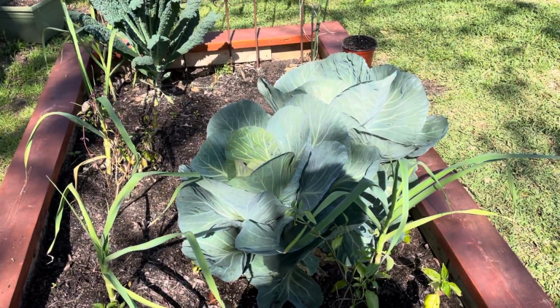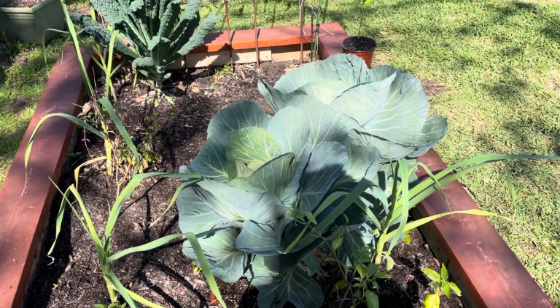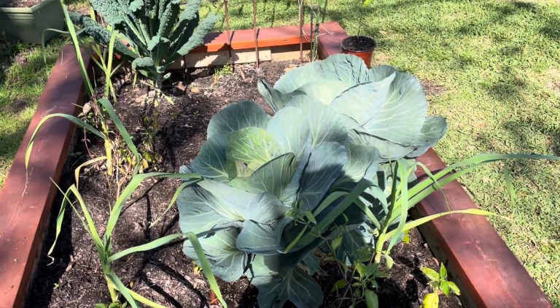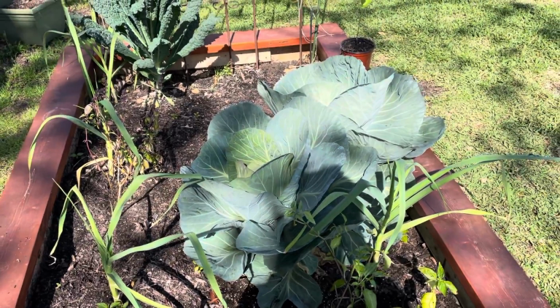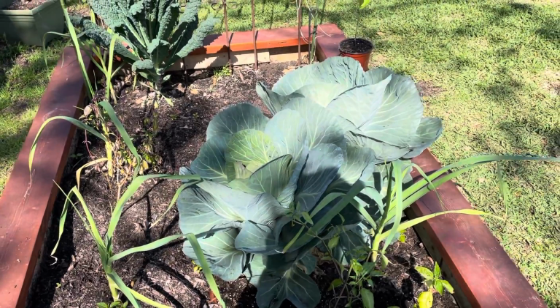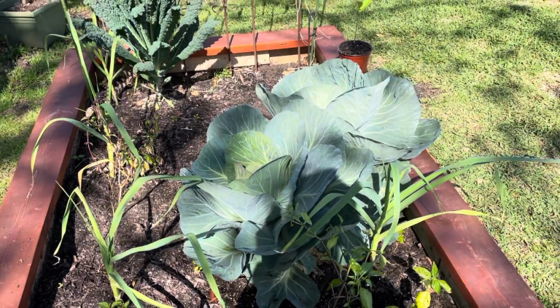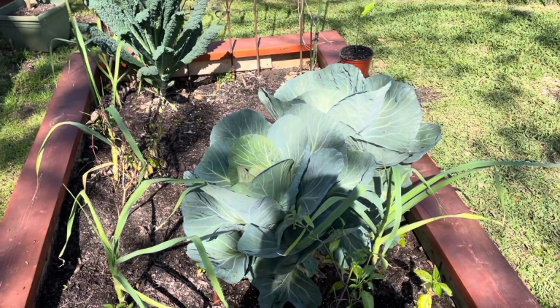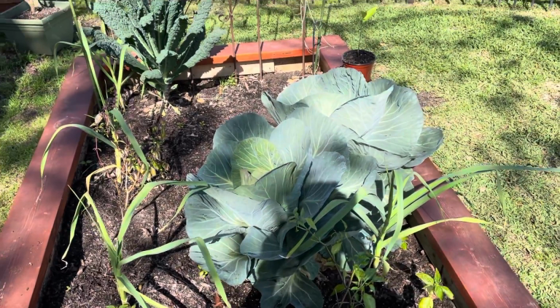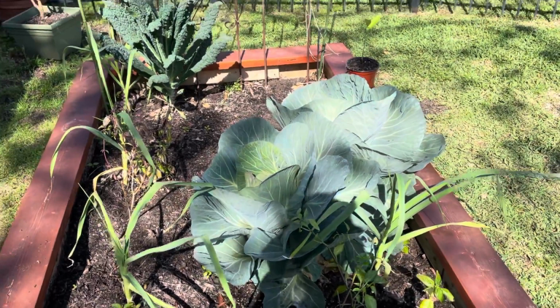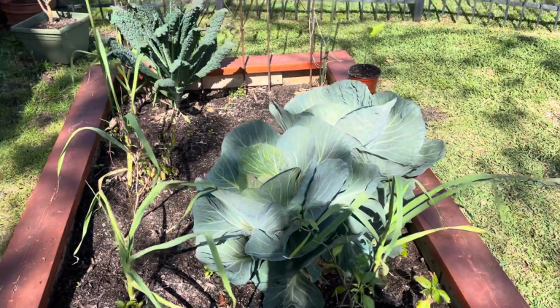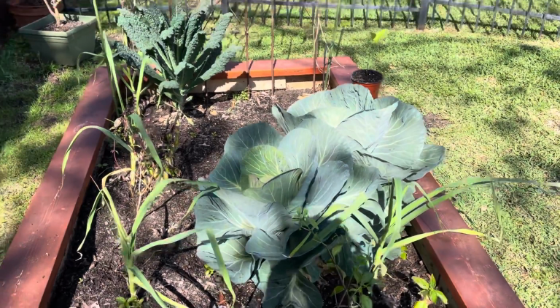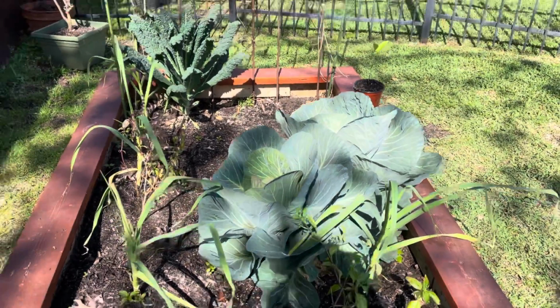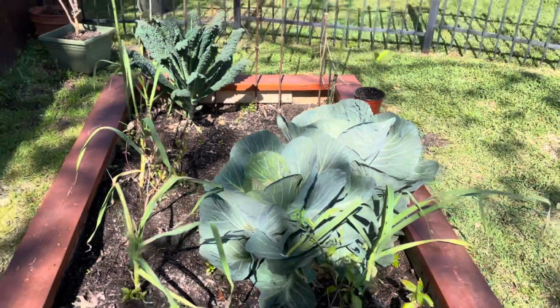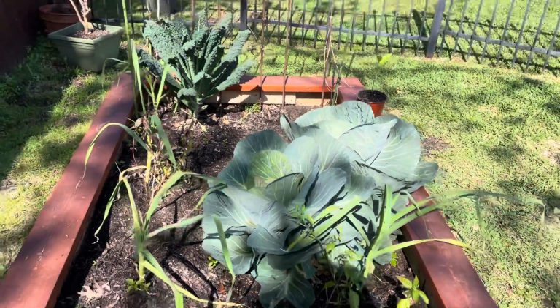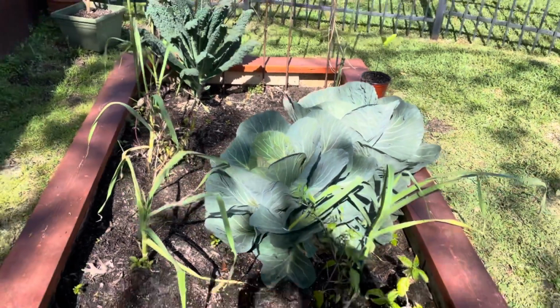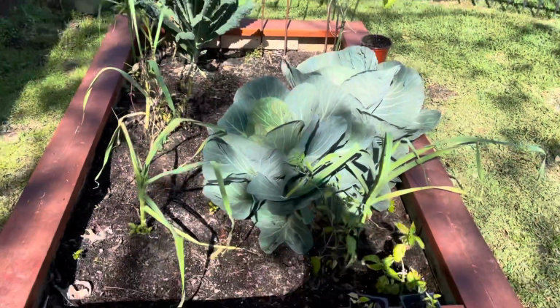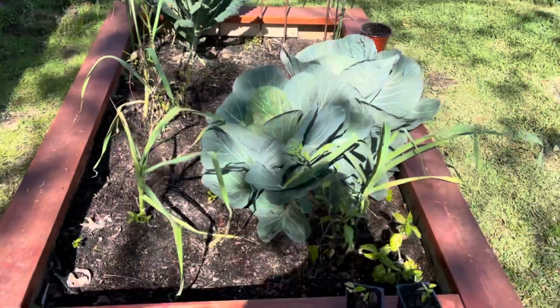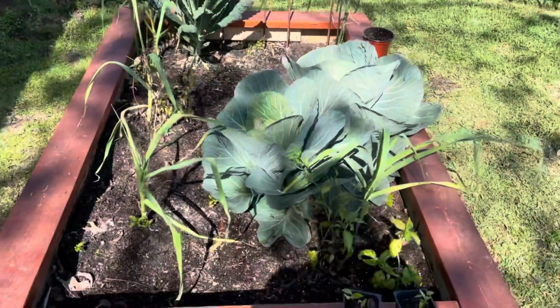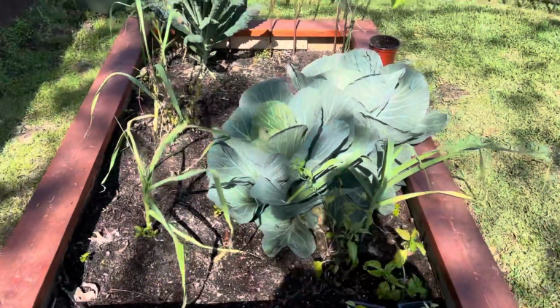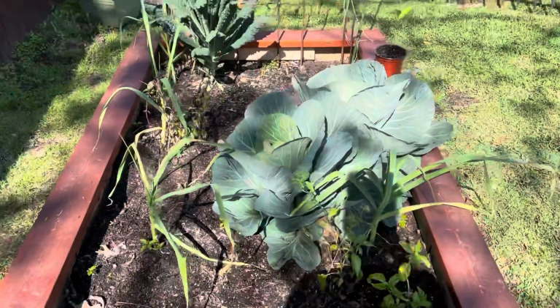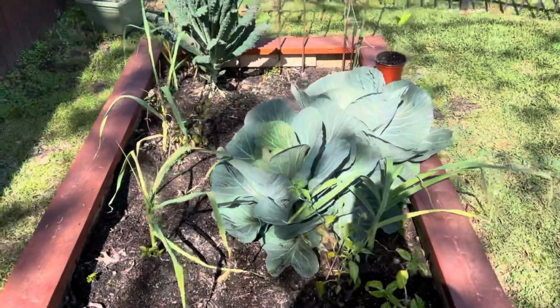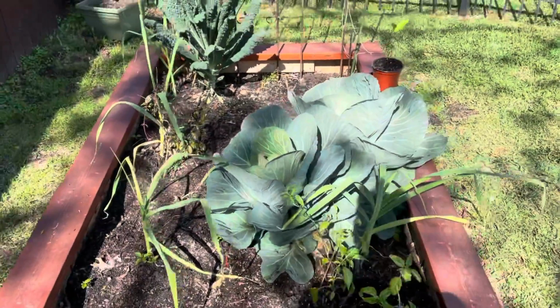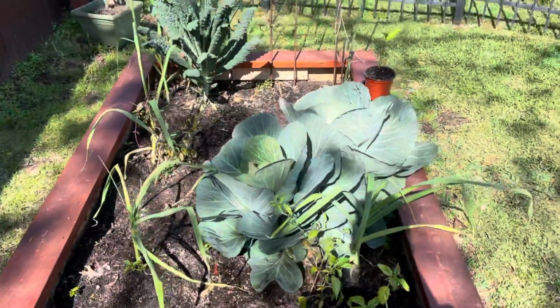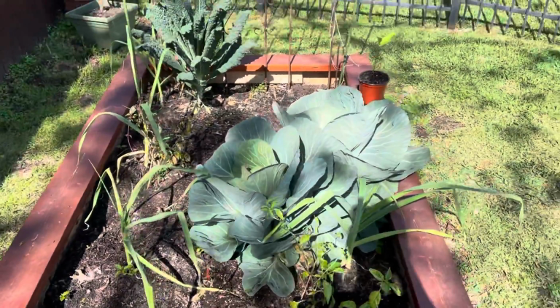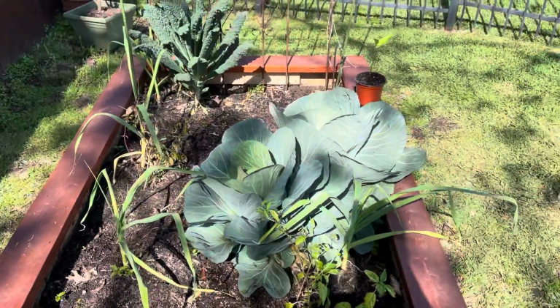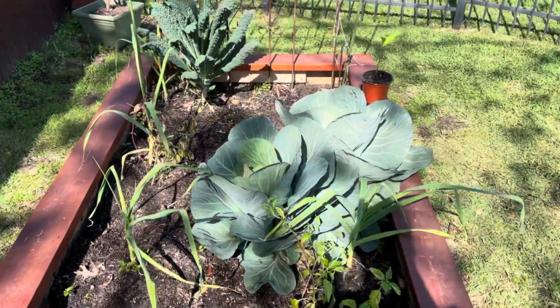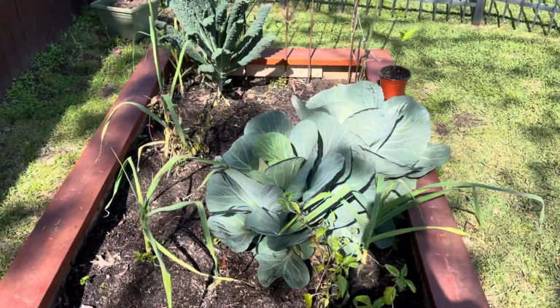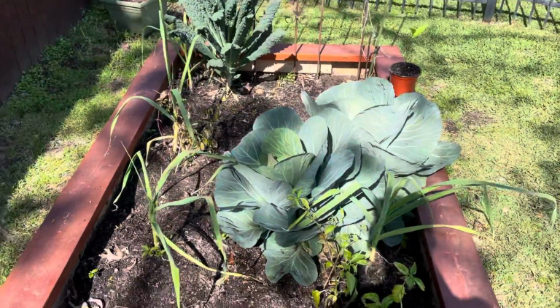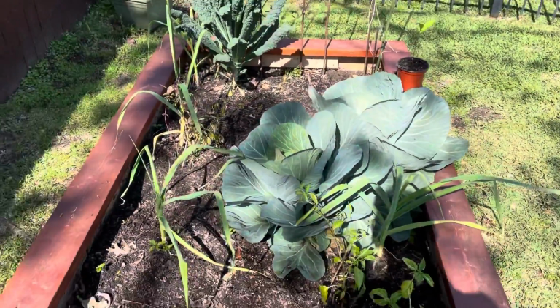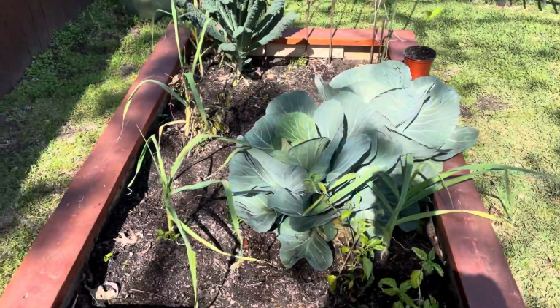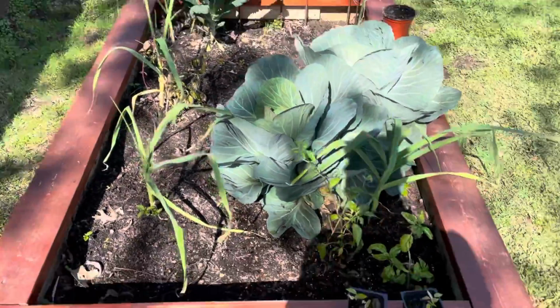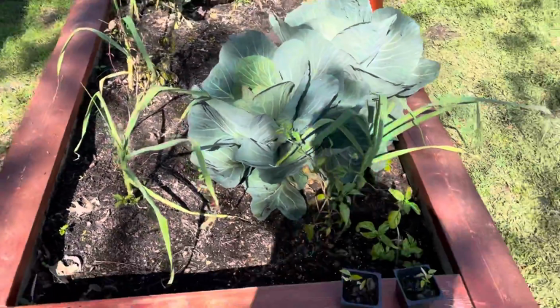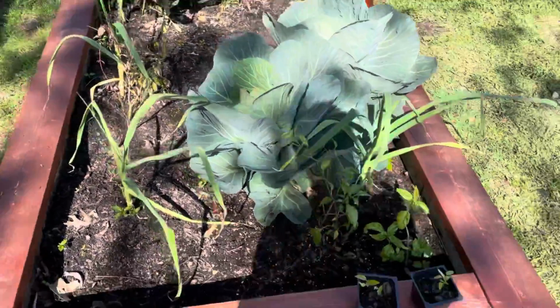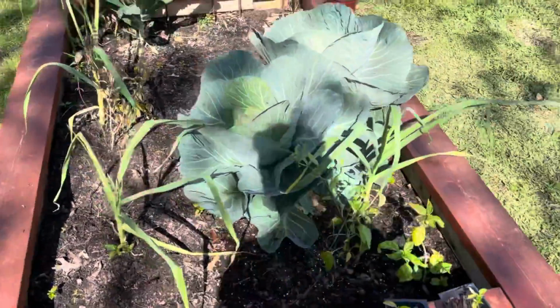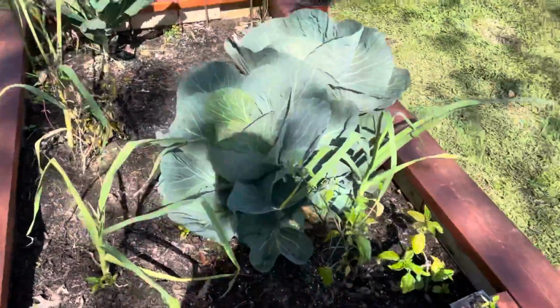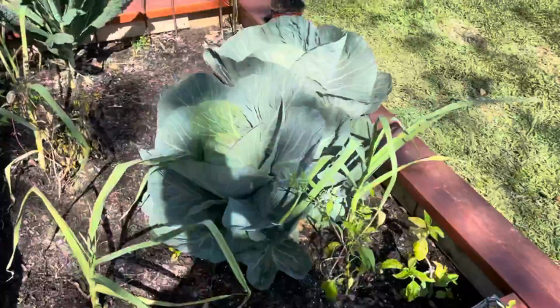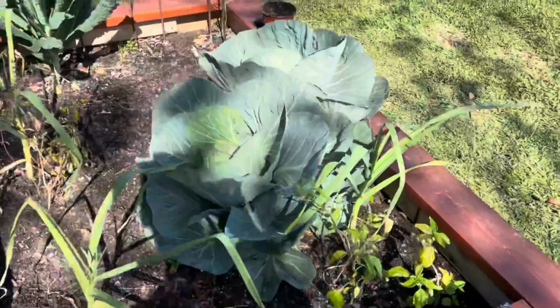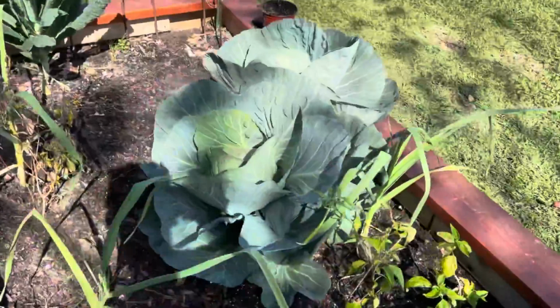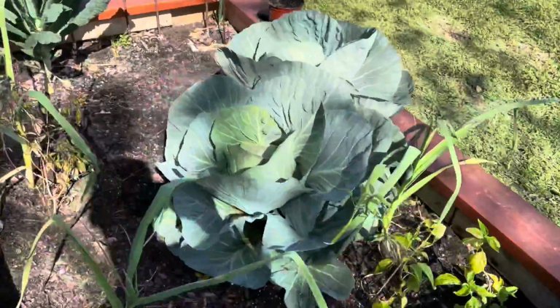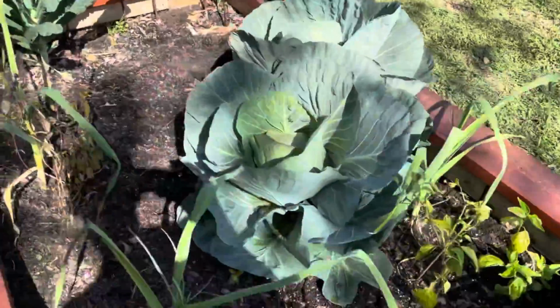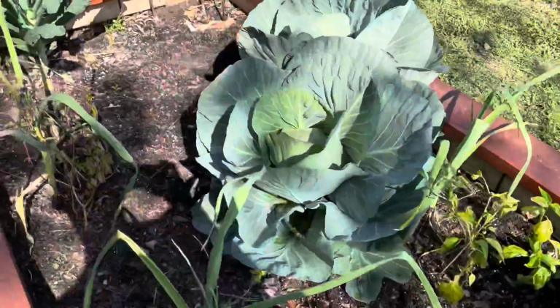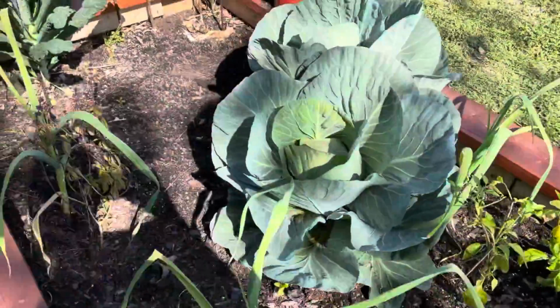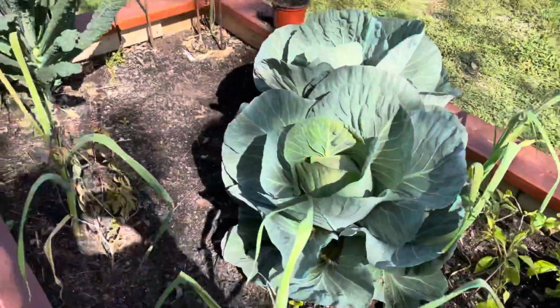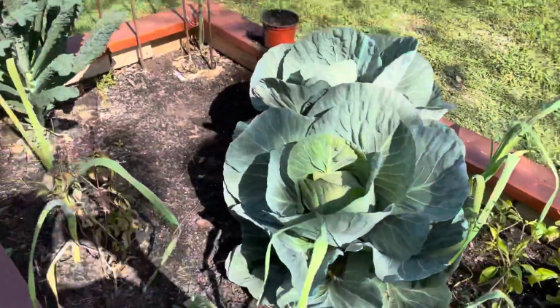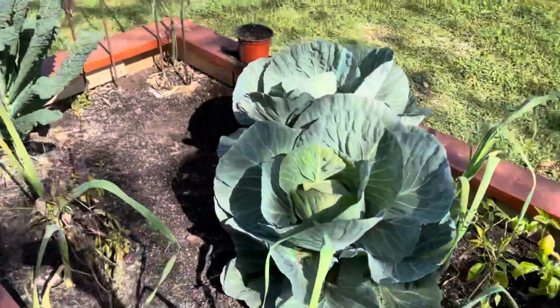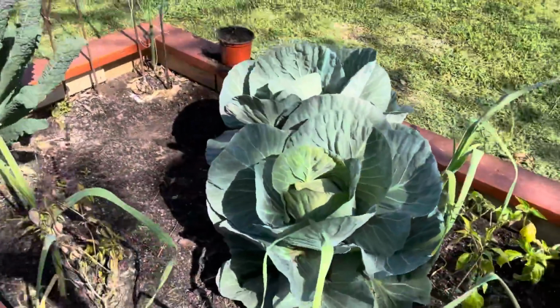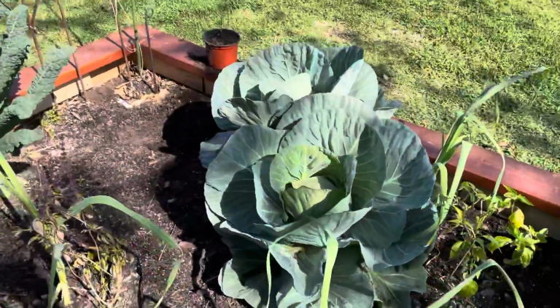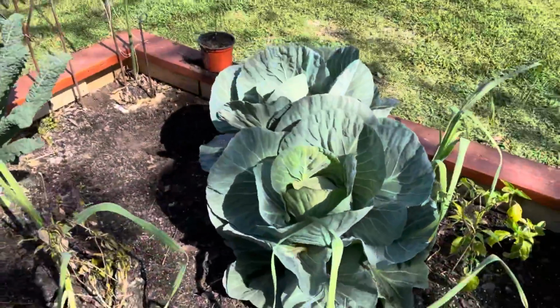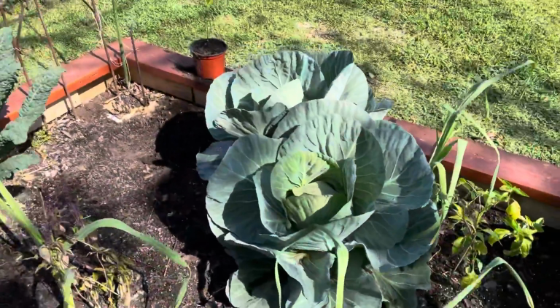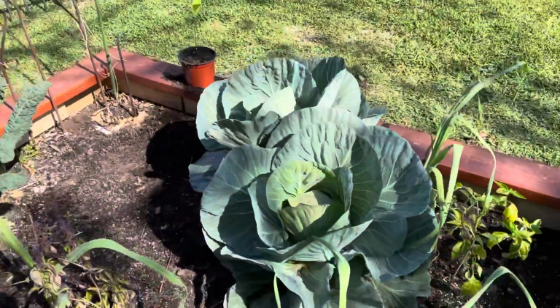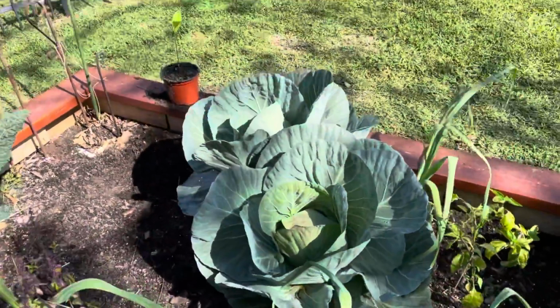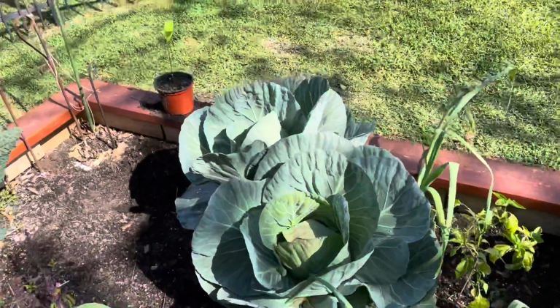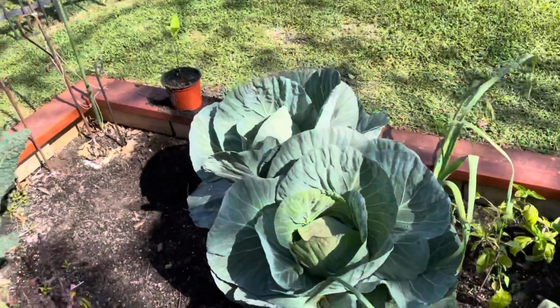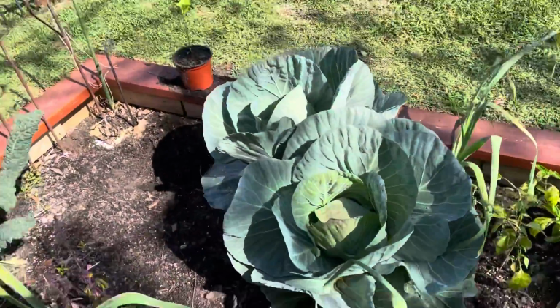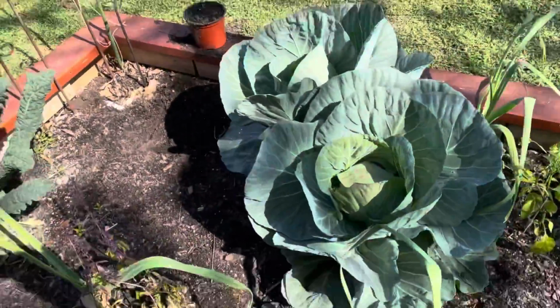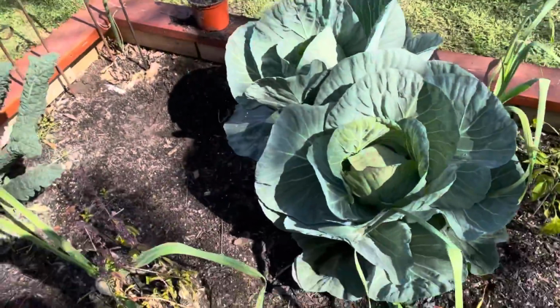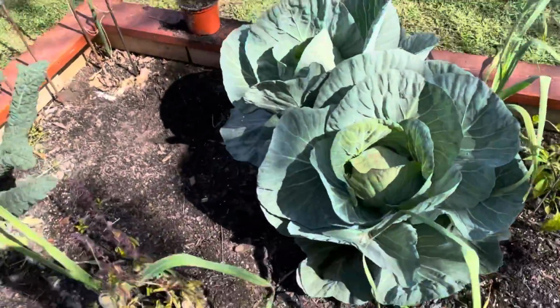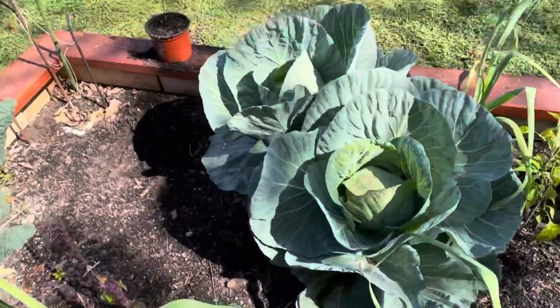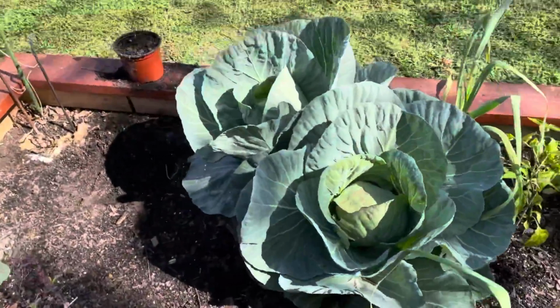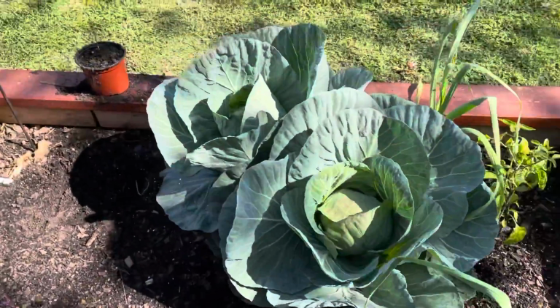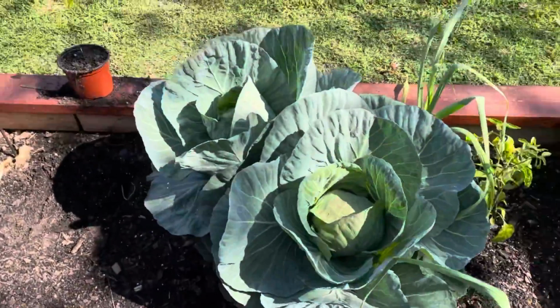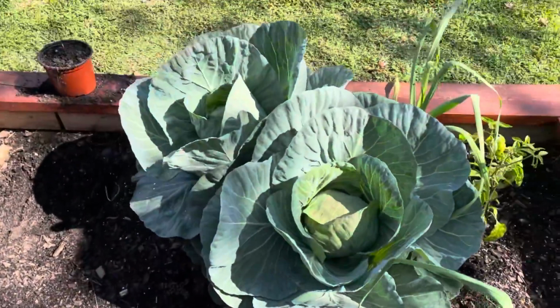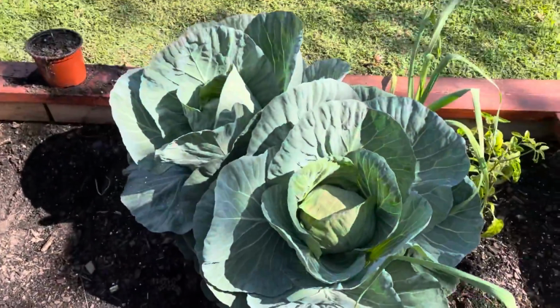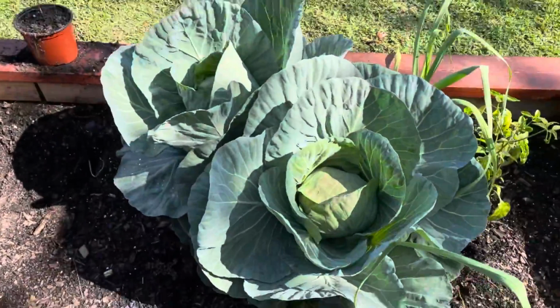Hello everybody, it's Blaine's blog. Today's is a cabbage update. As you can tell, the two cabbages are almost ready for harvest.